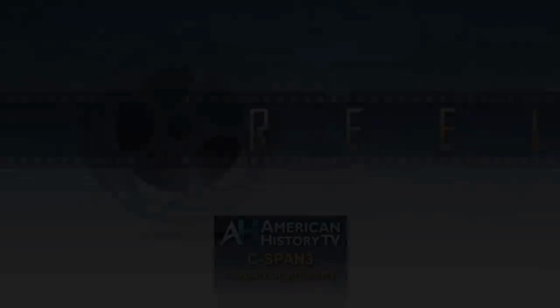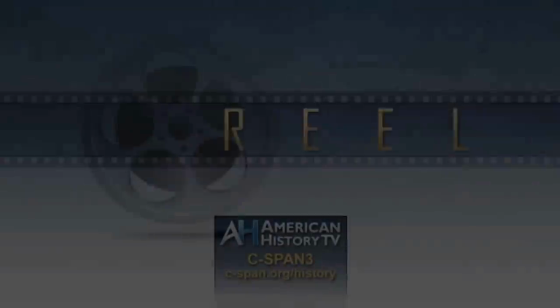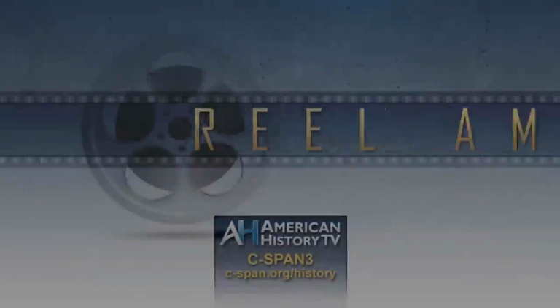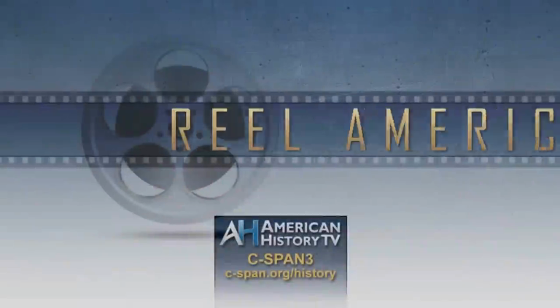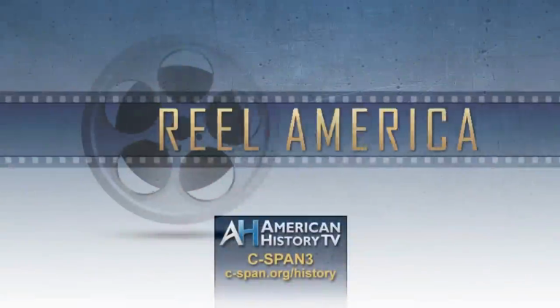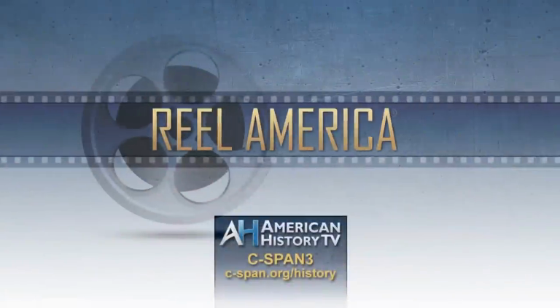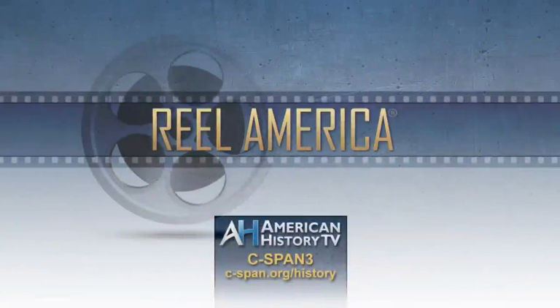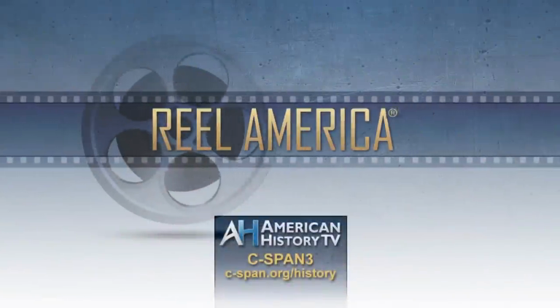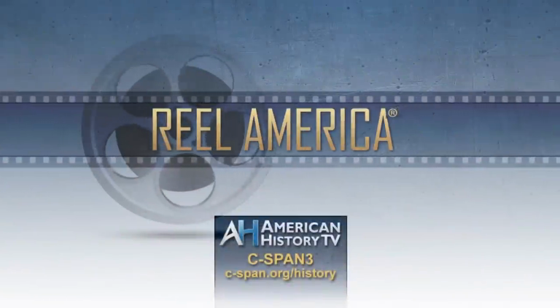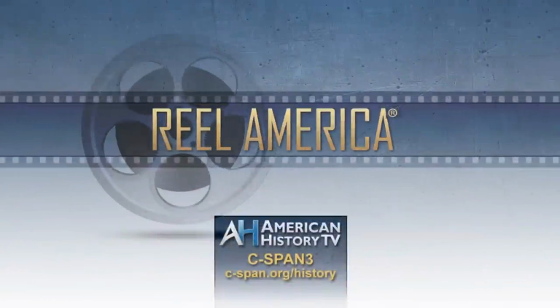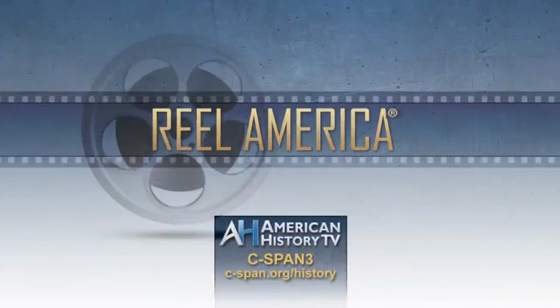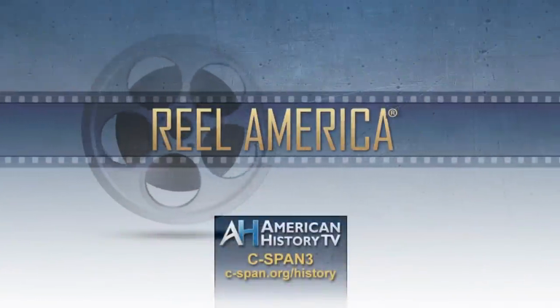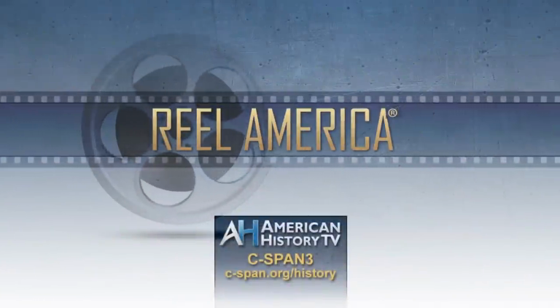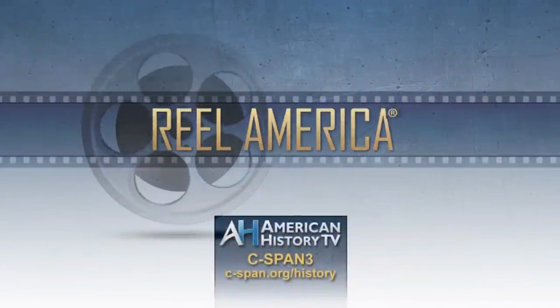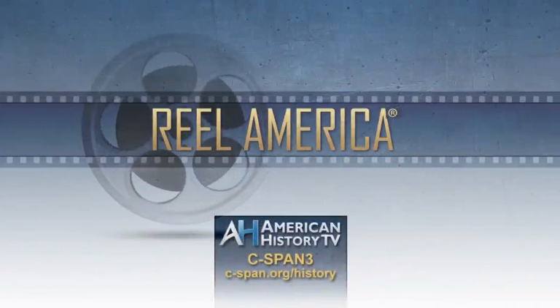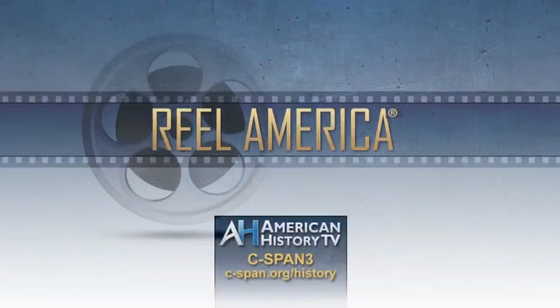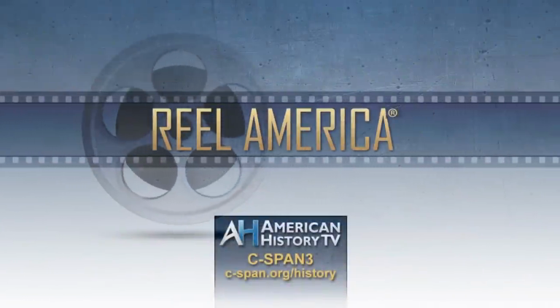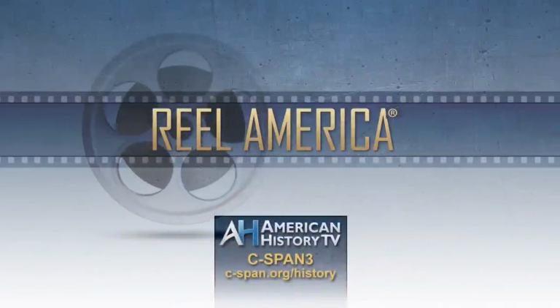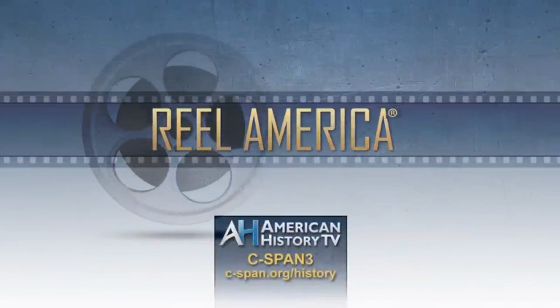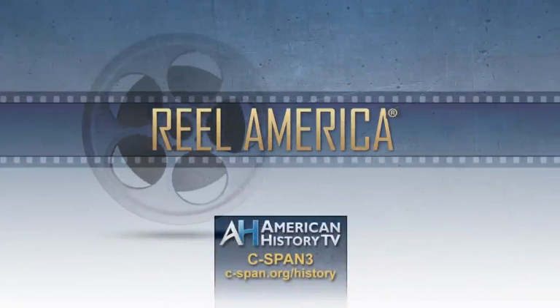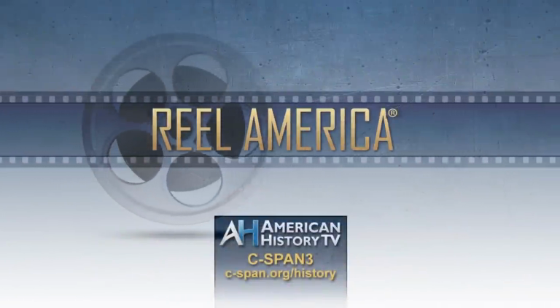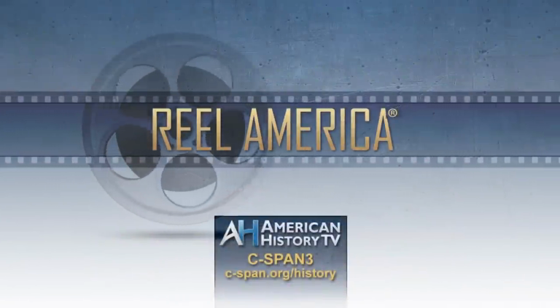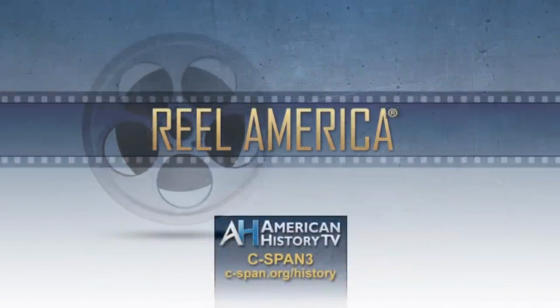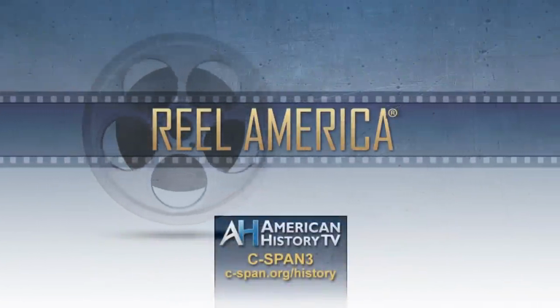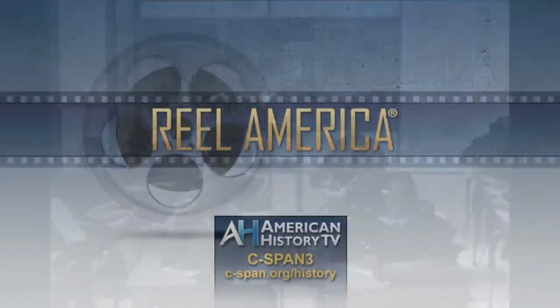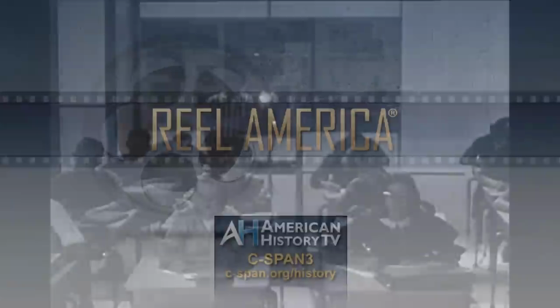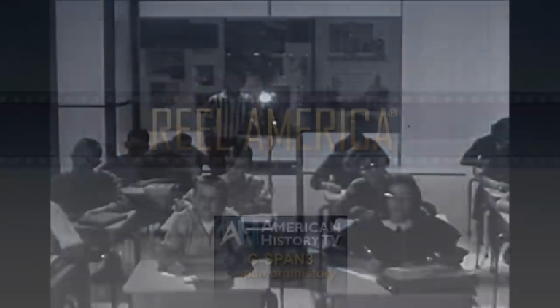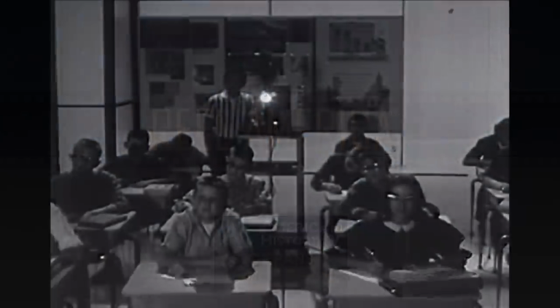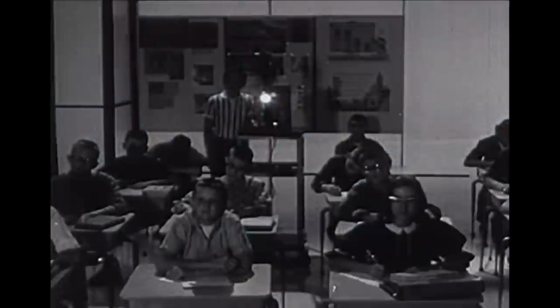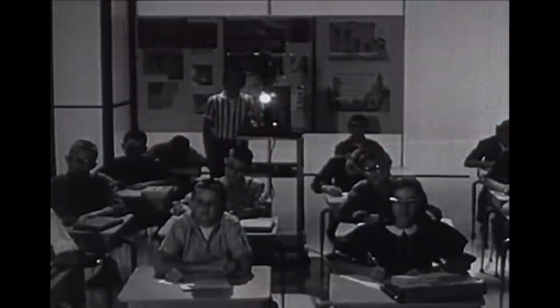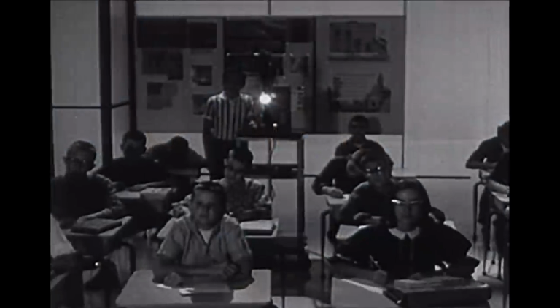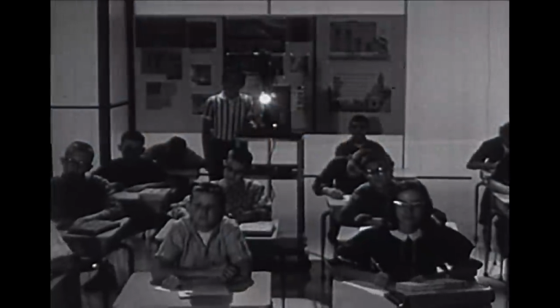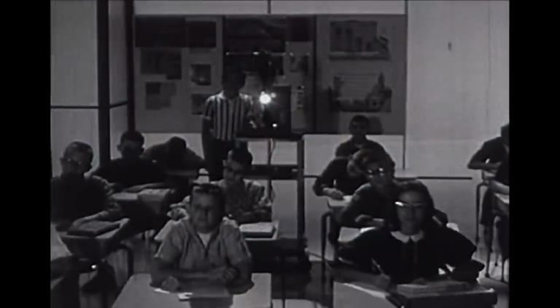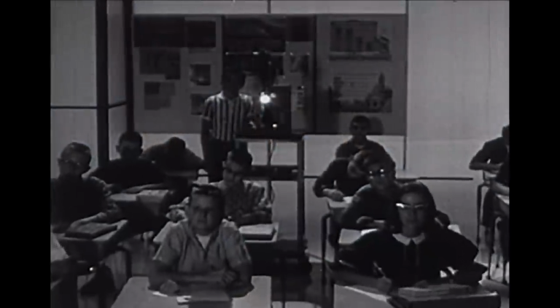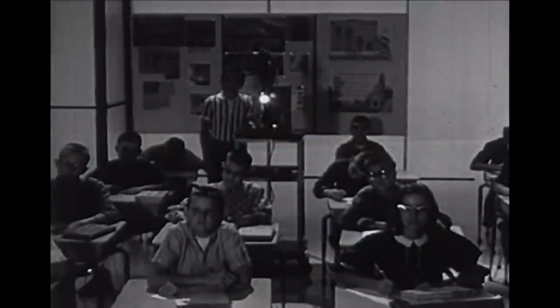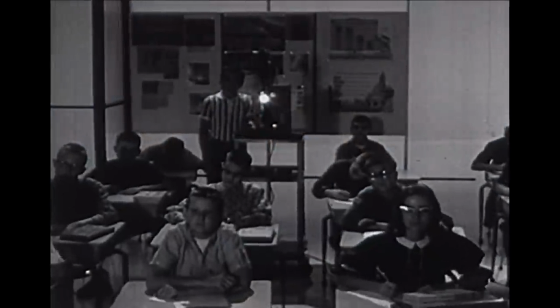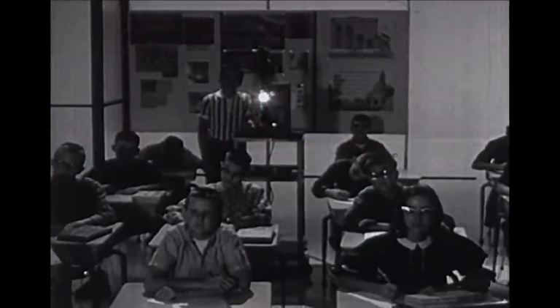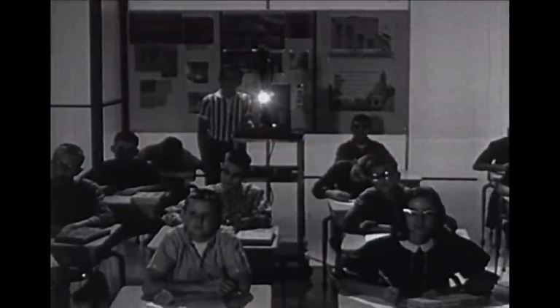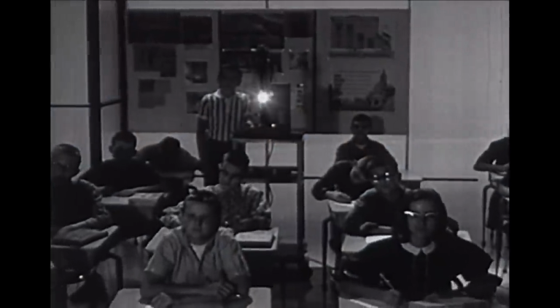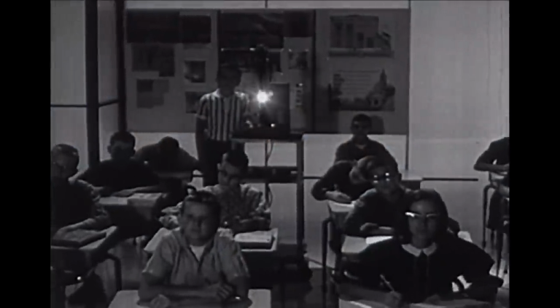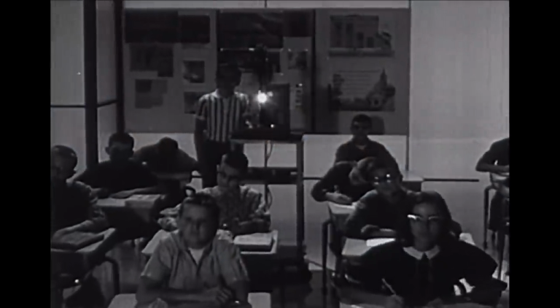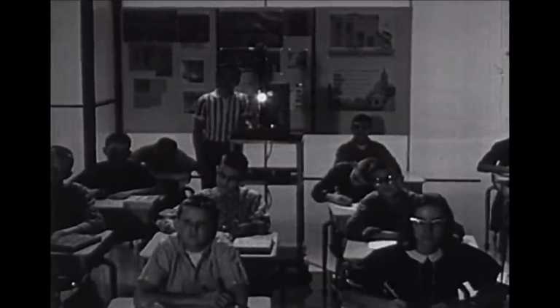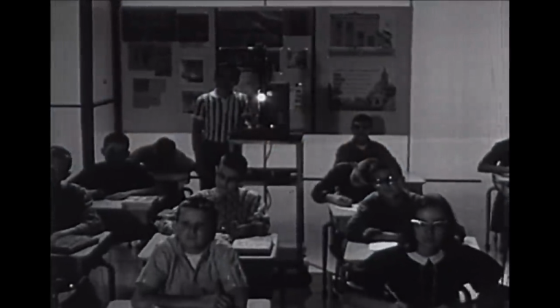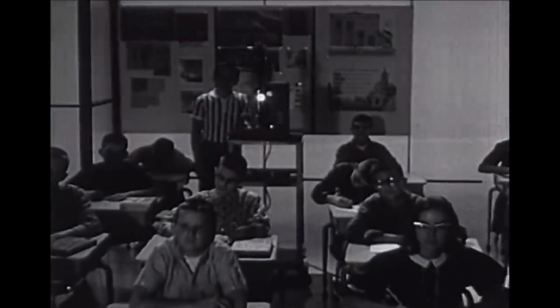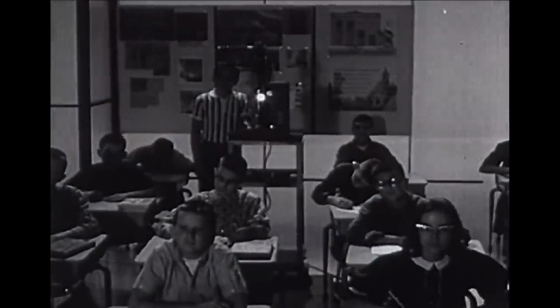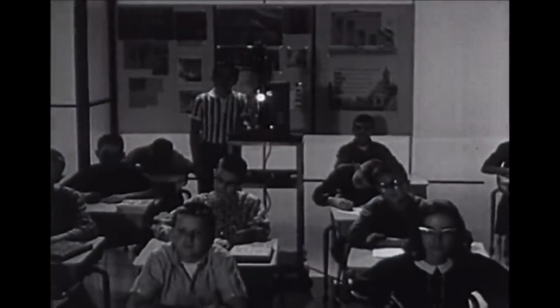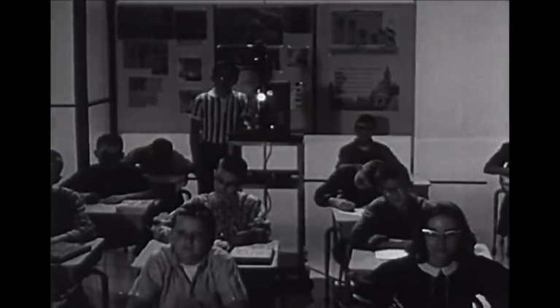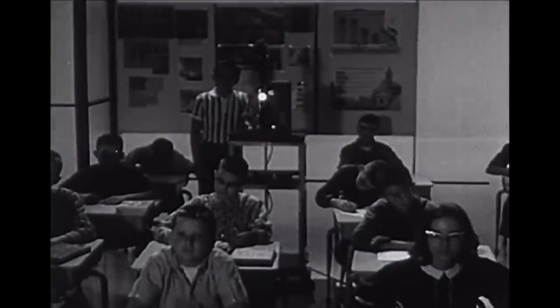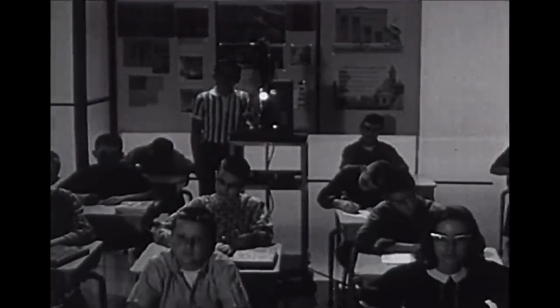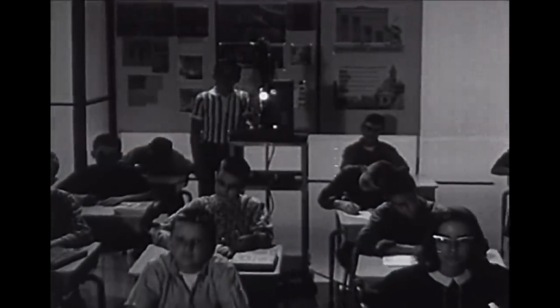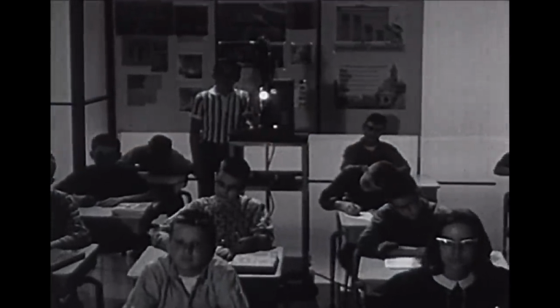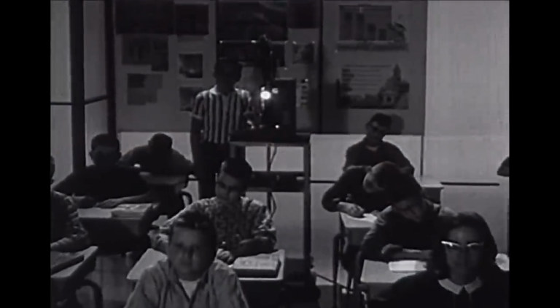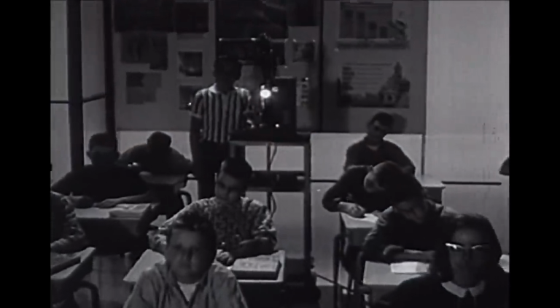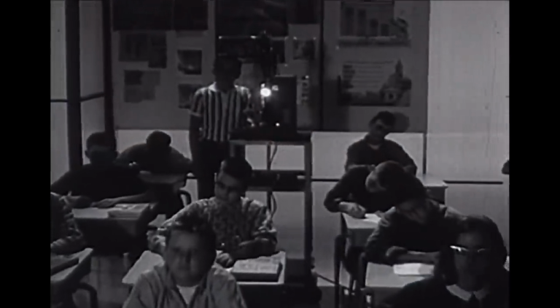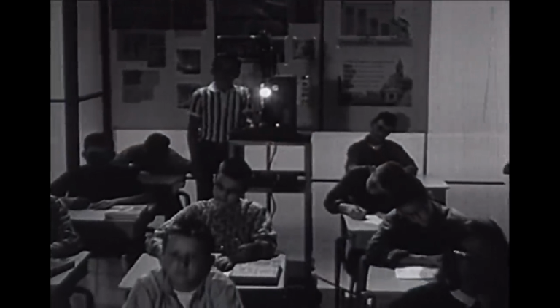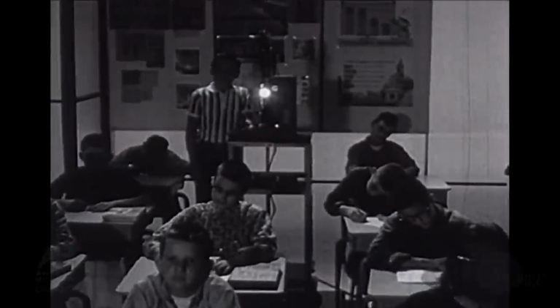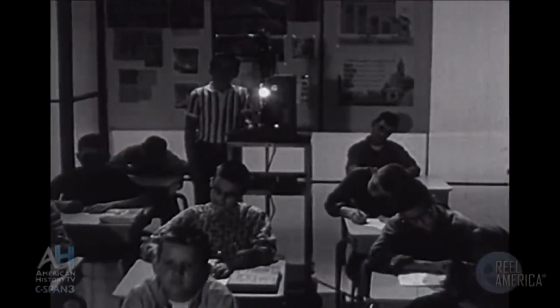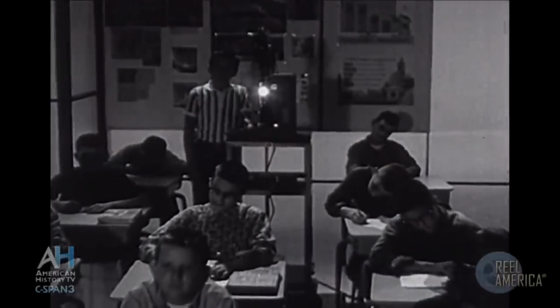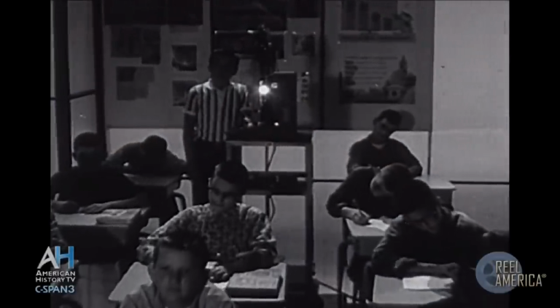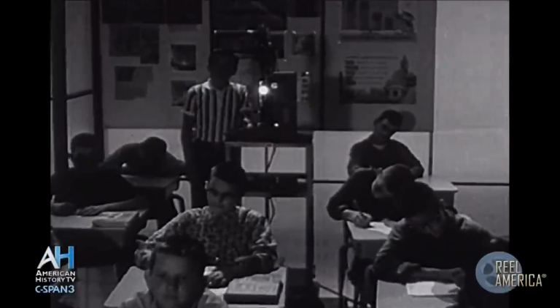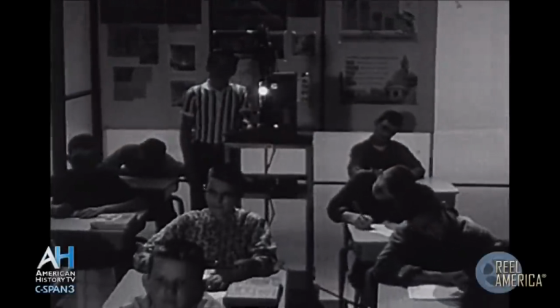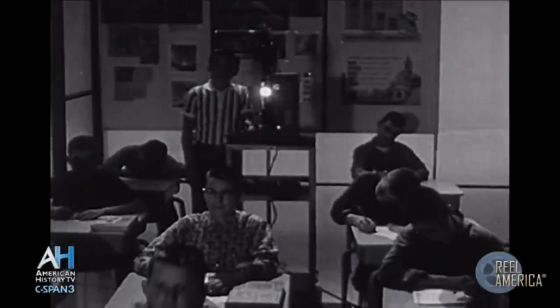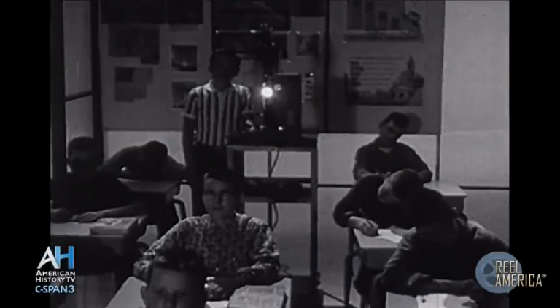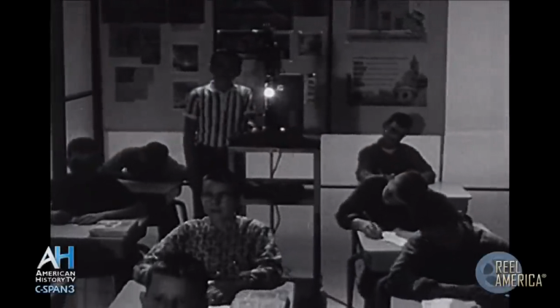Each week, American History TV's Real America brings you archival films that help tell the story of the 20th century.